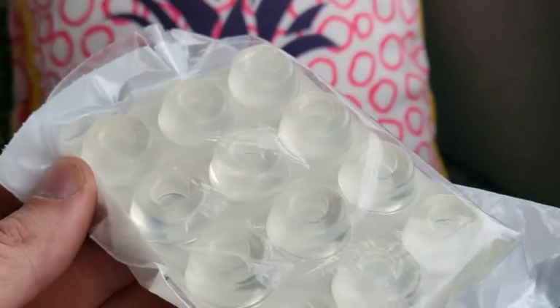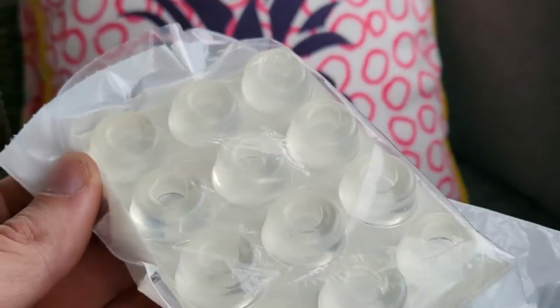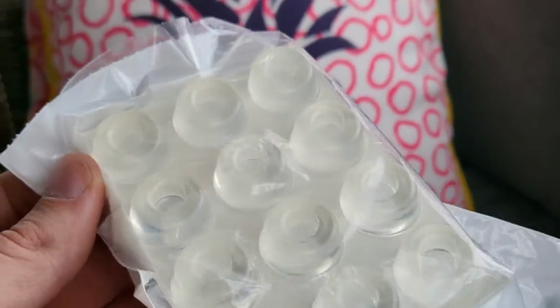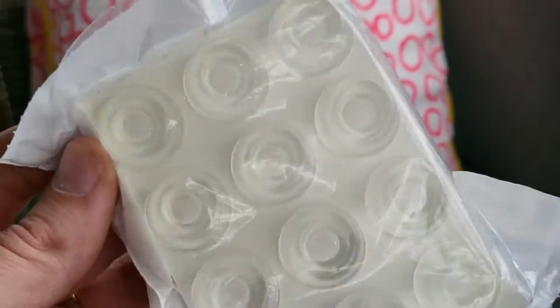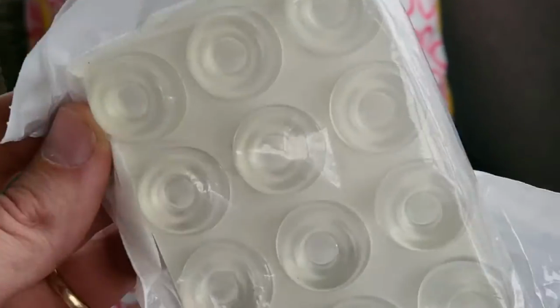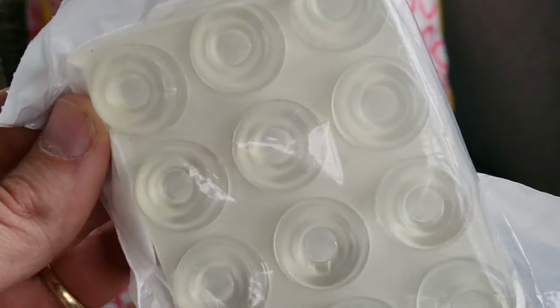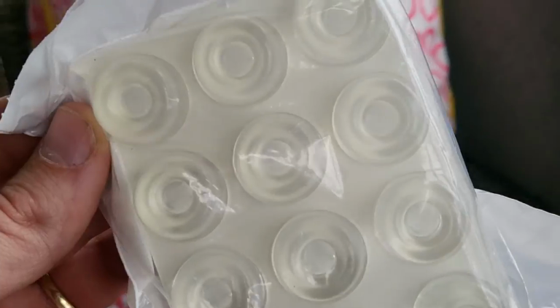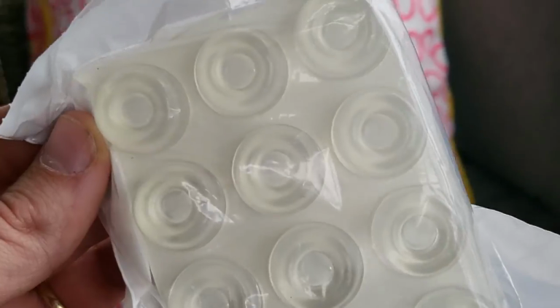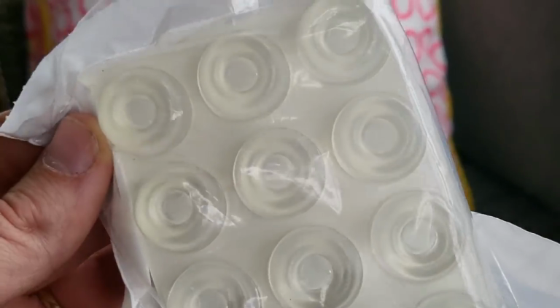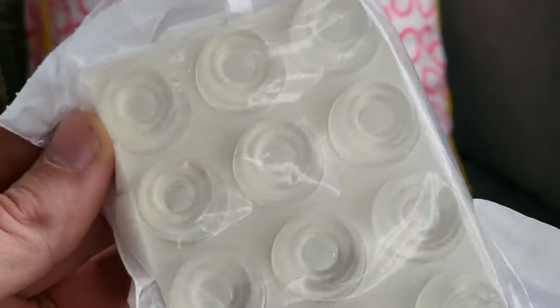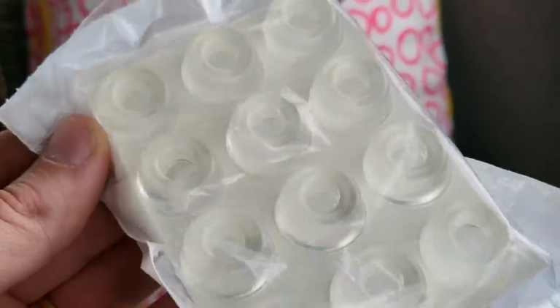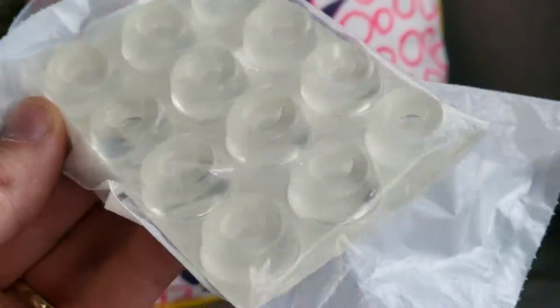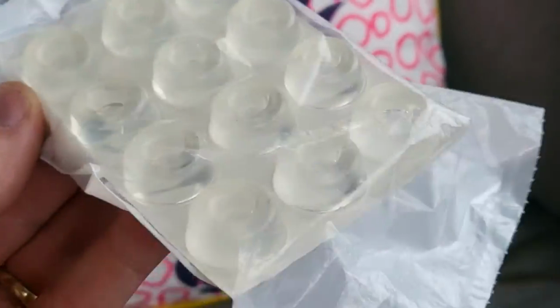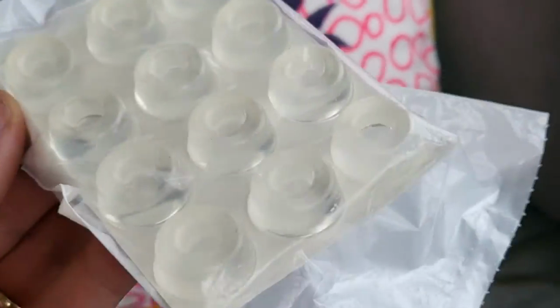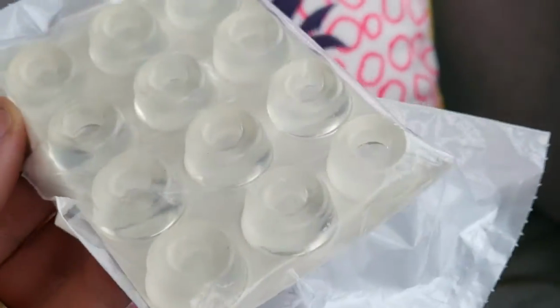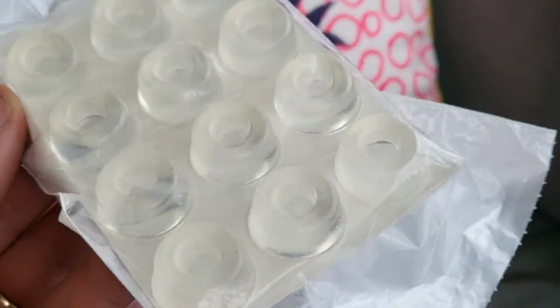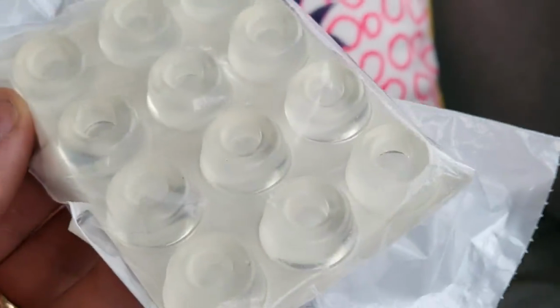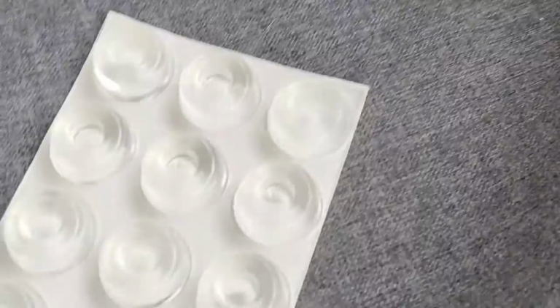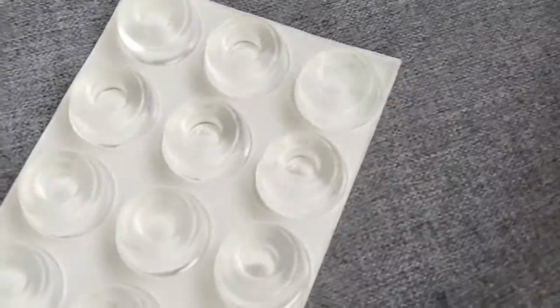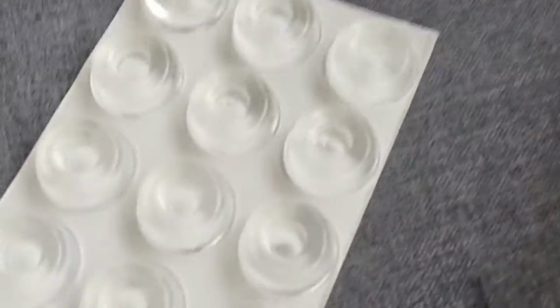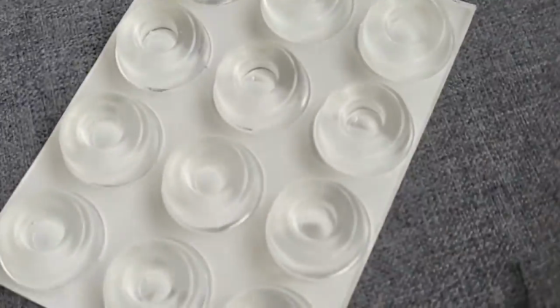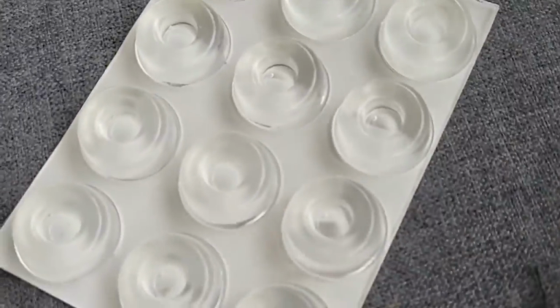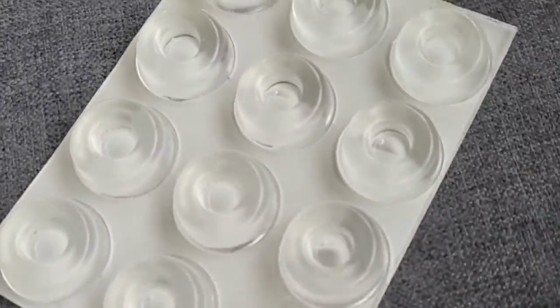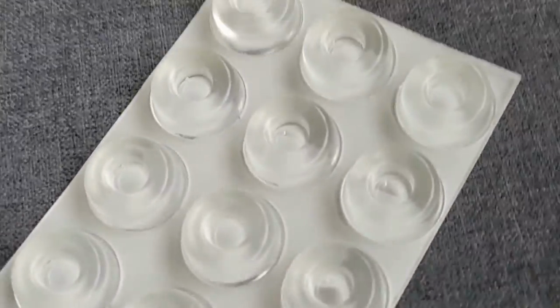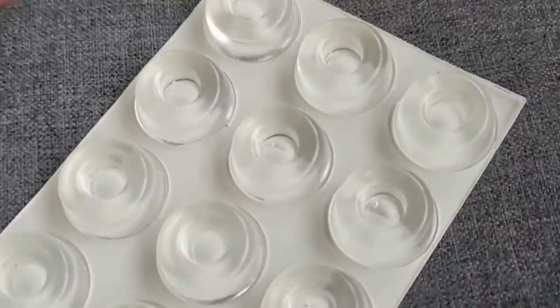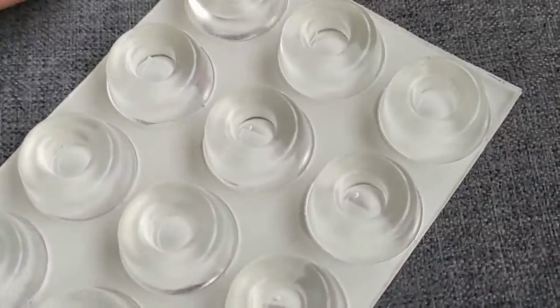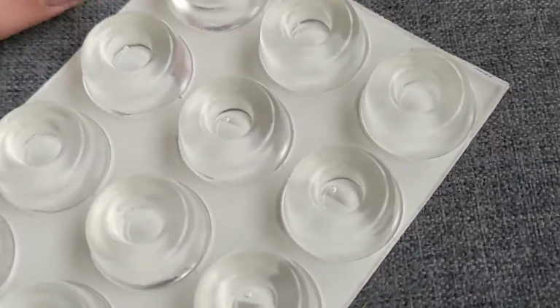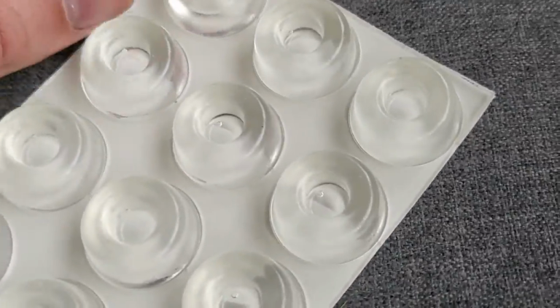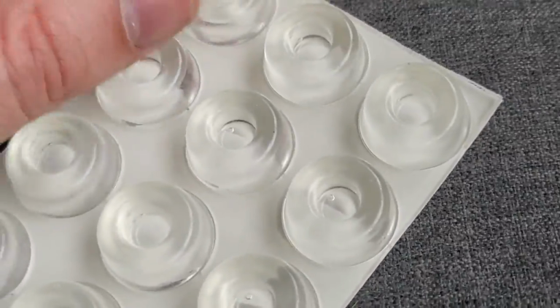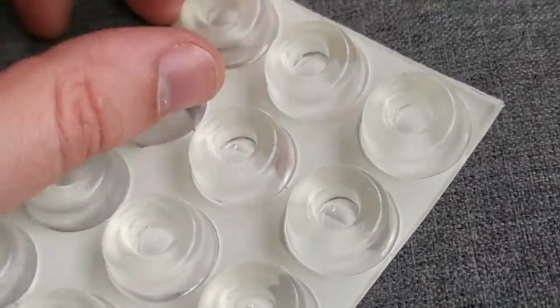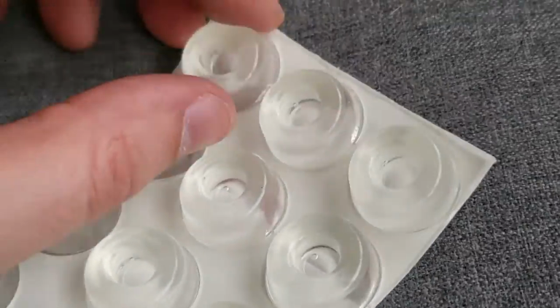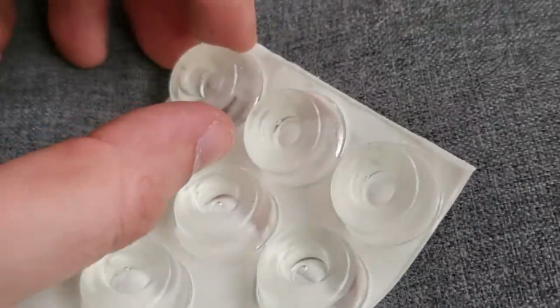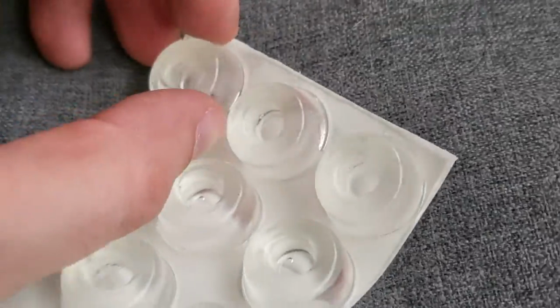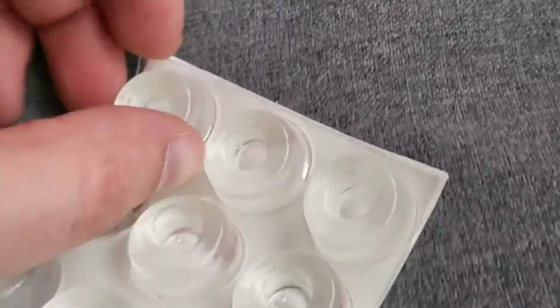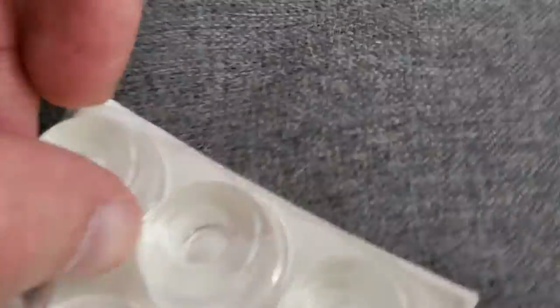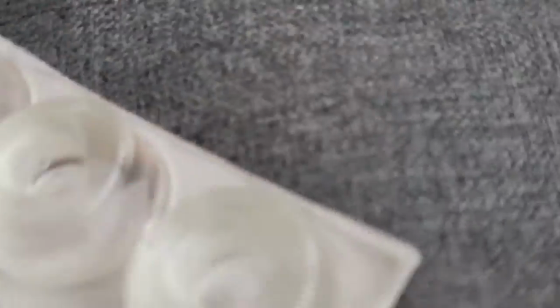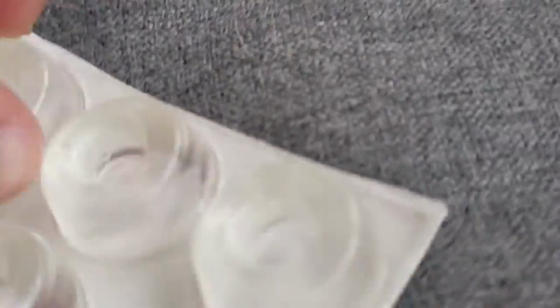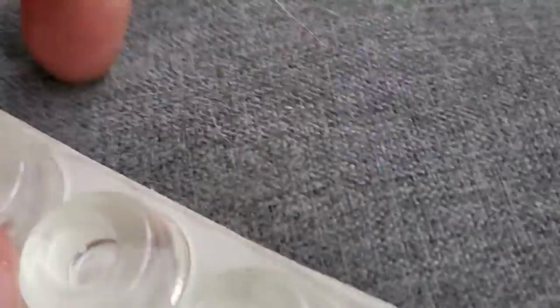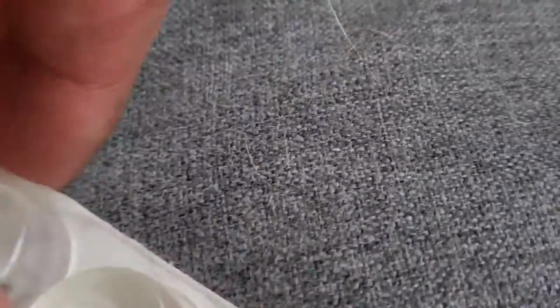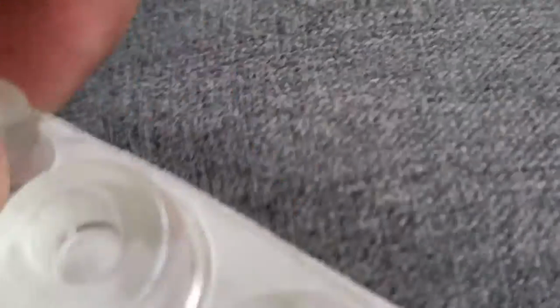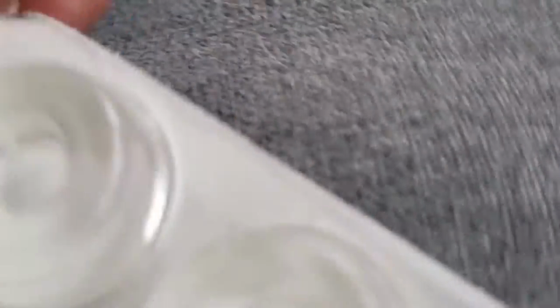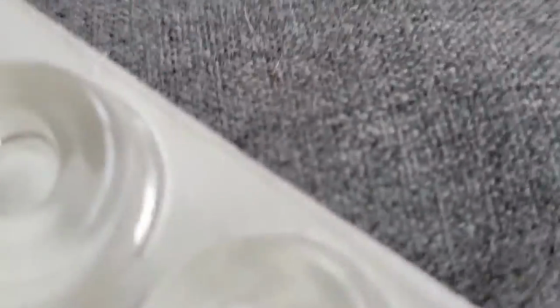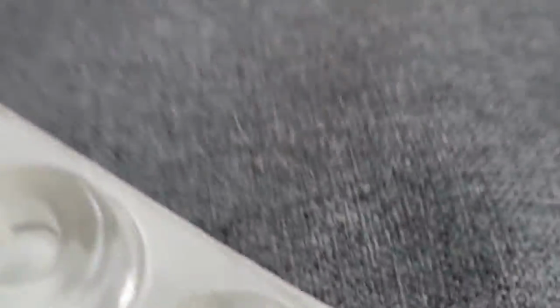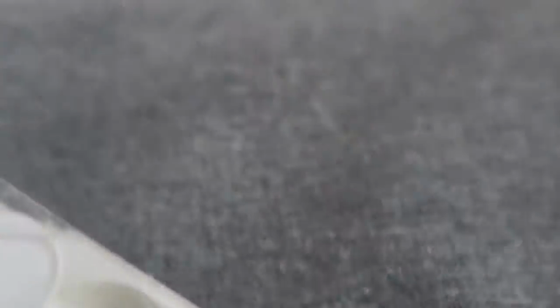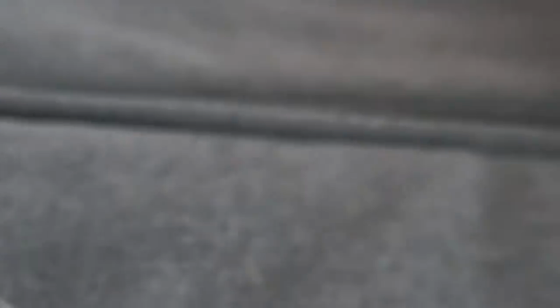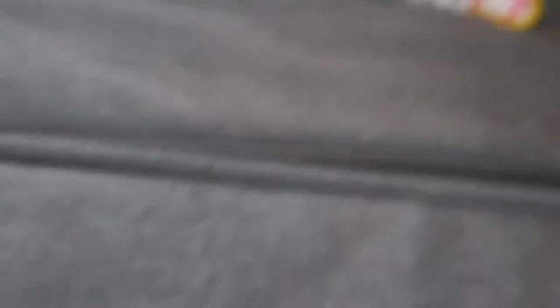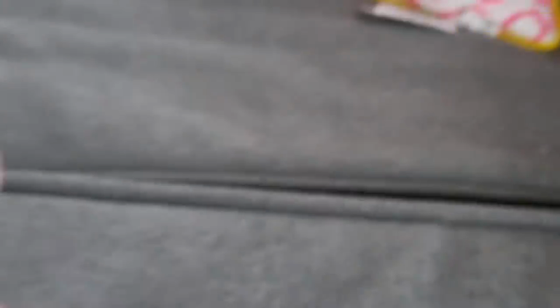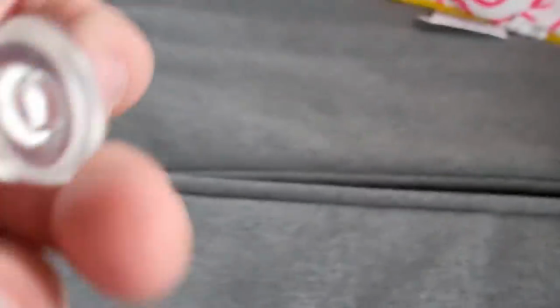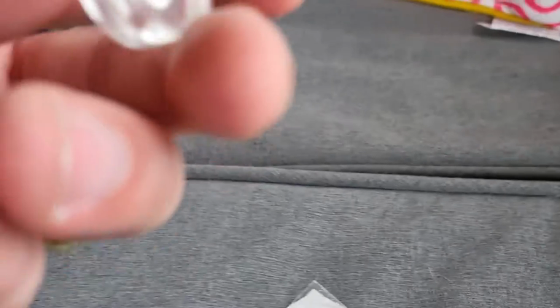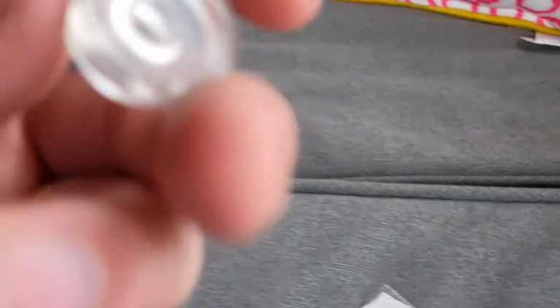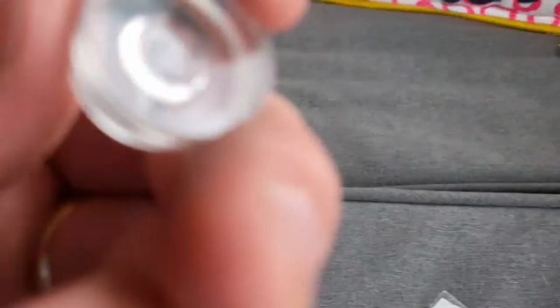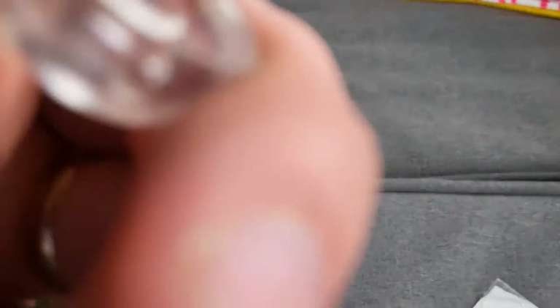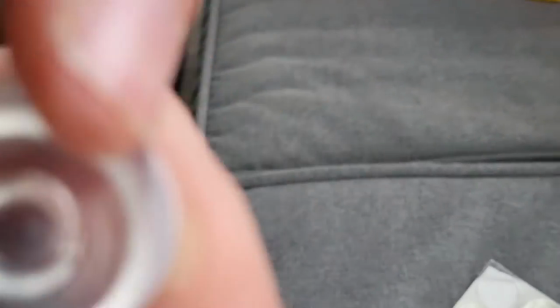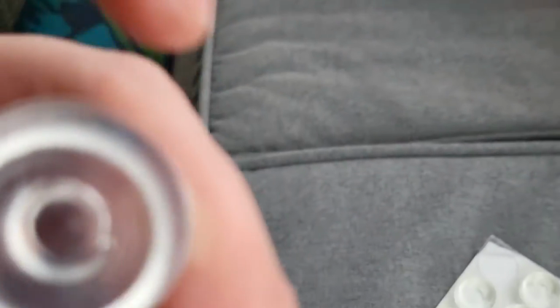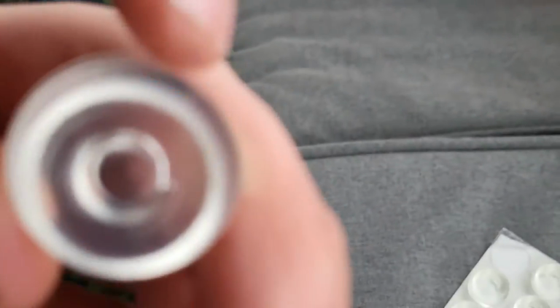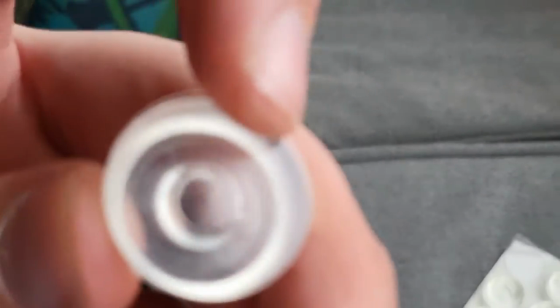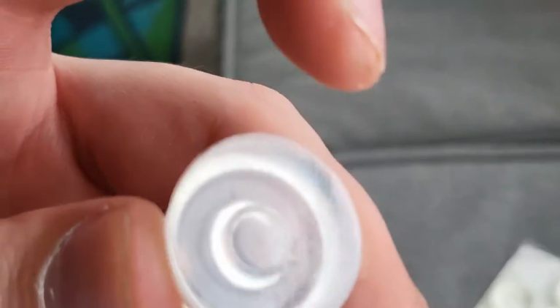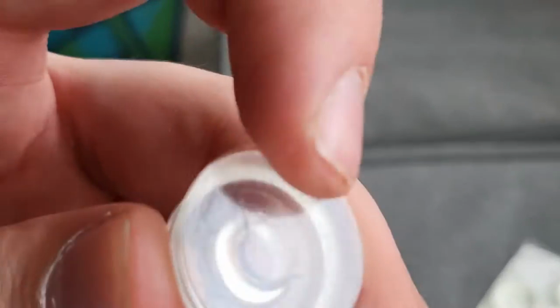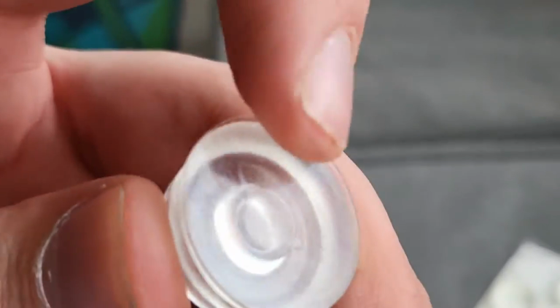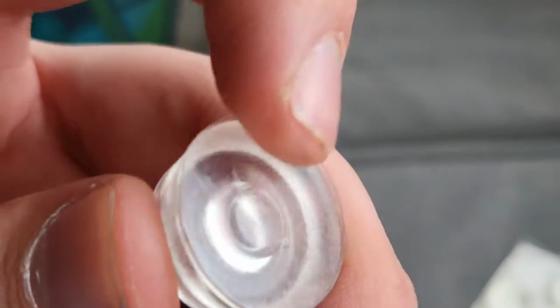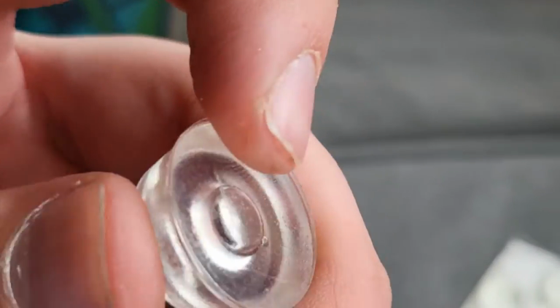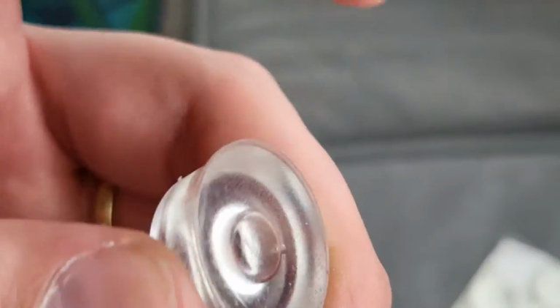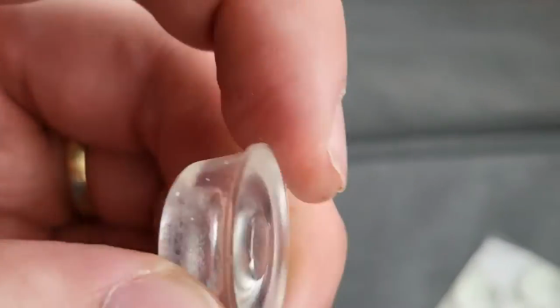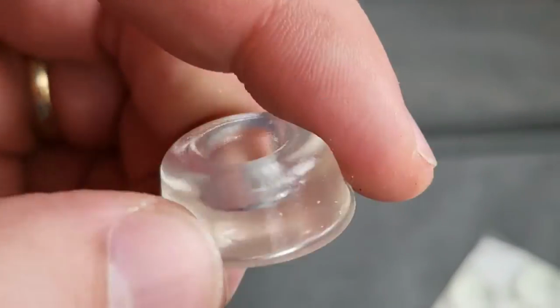So let me go ahead and try these out, see if they work. It looks like they just kind of peel off and they've got a sticky adhesive back.